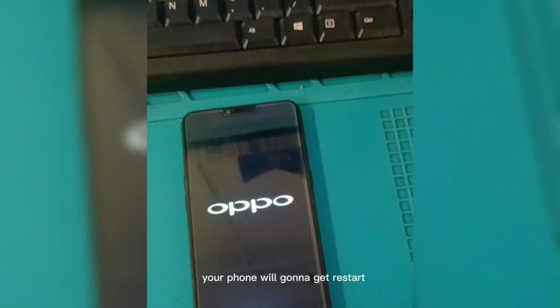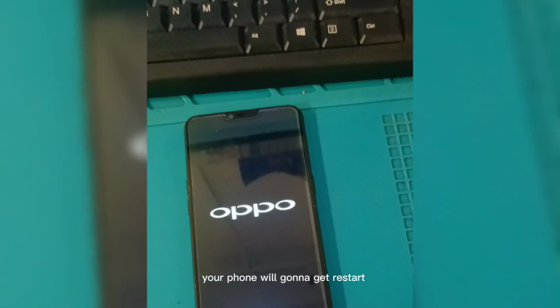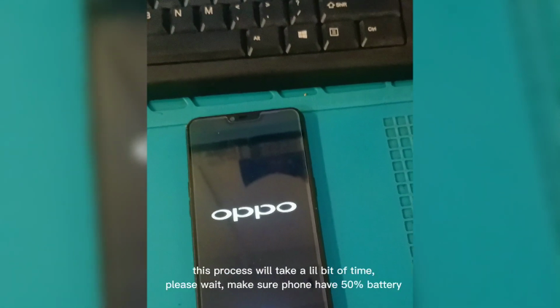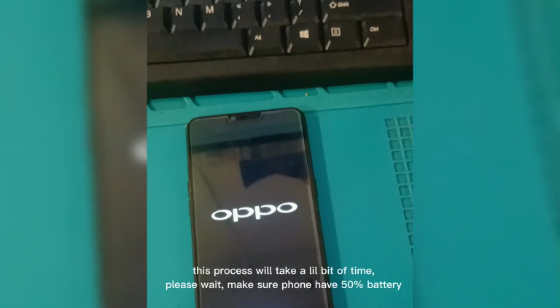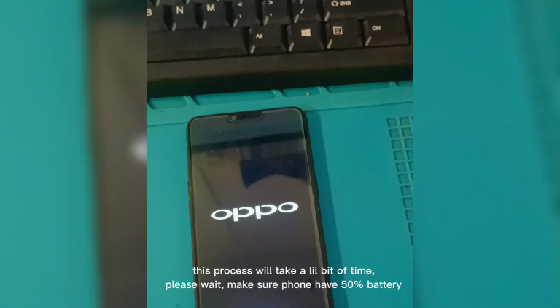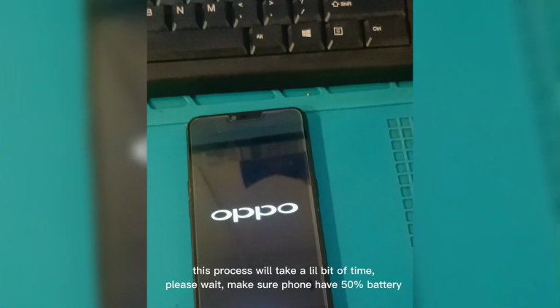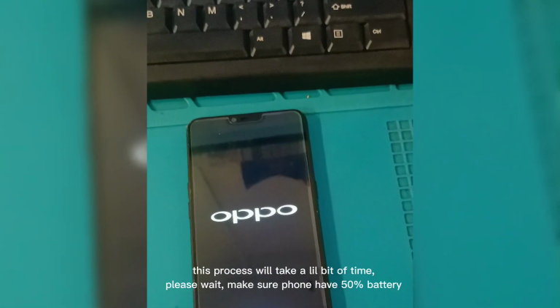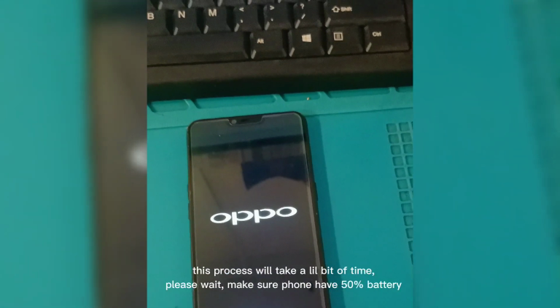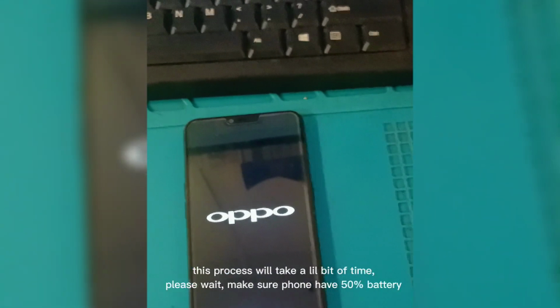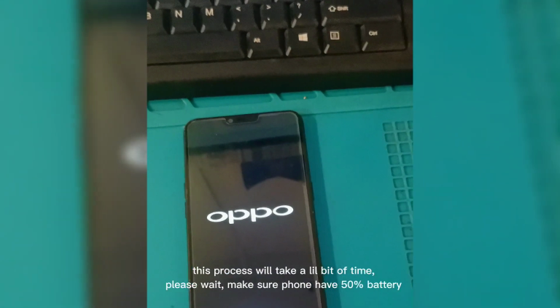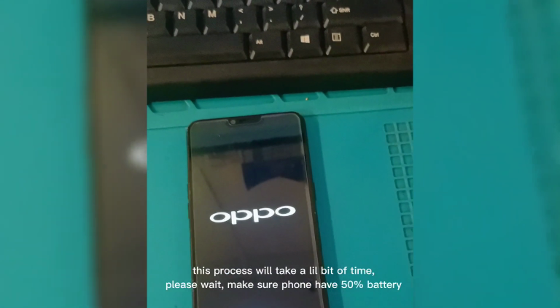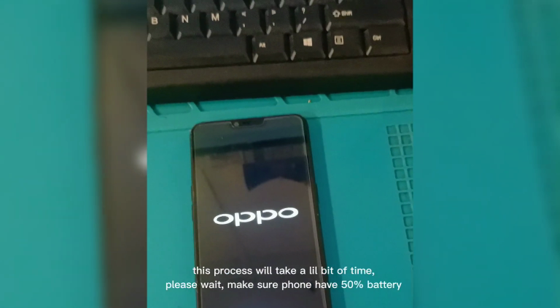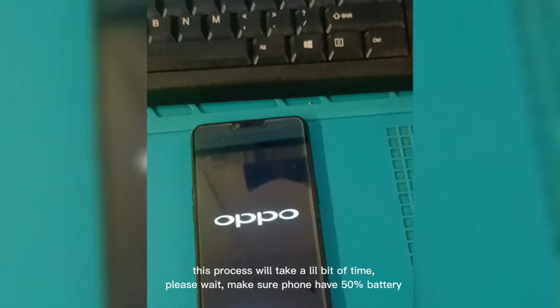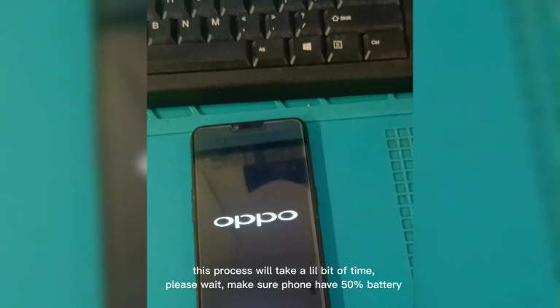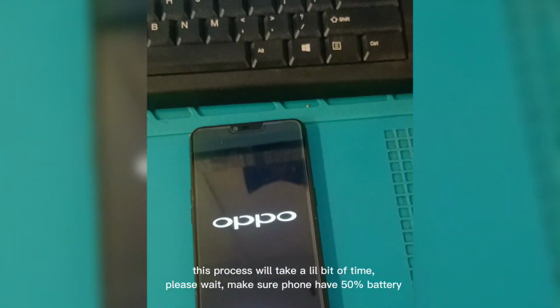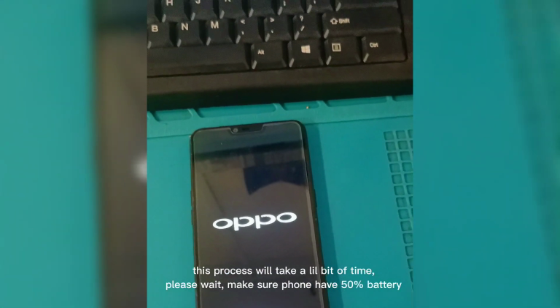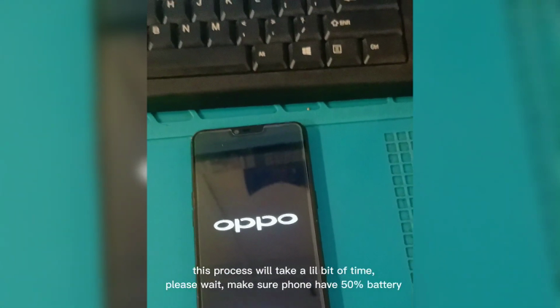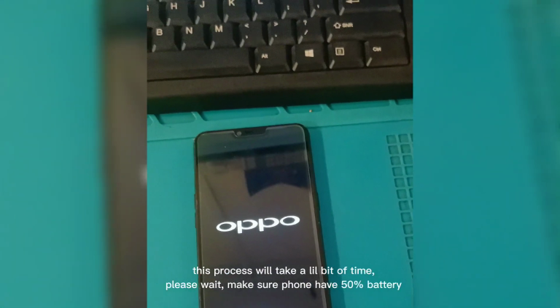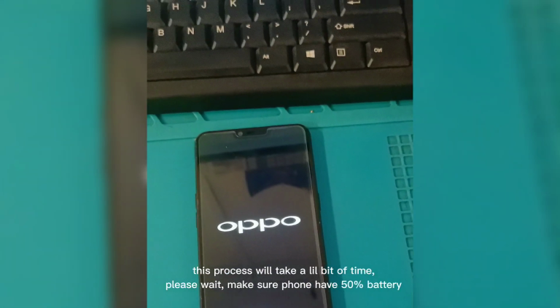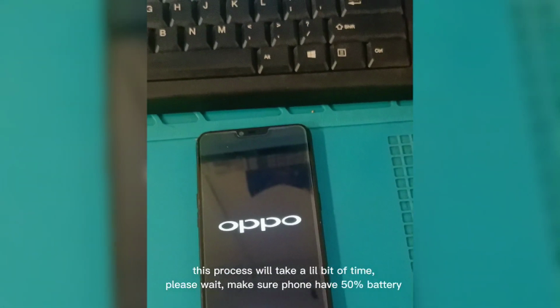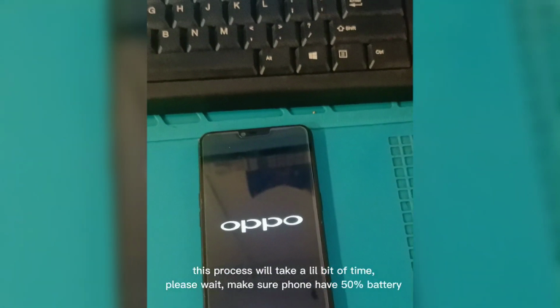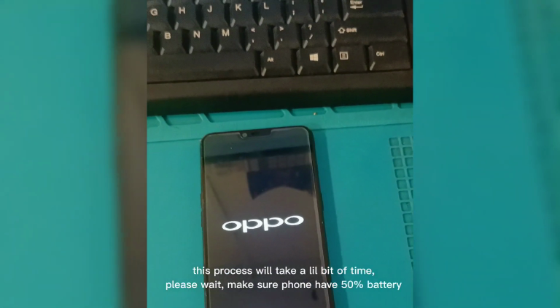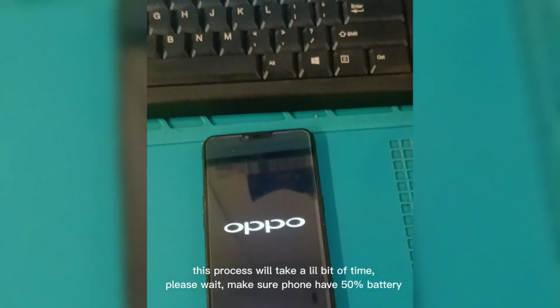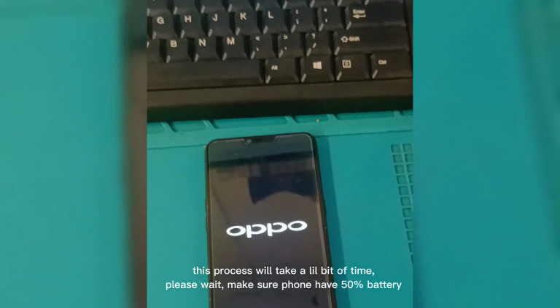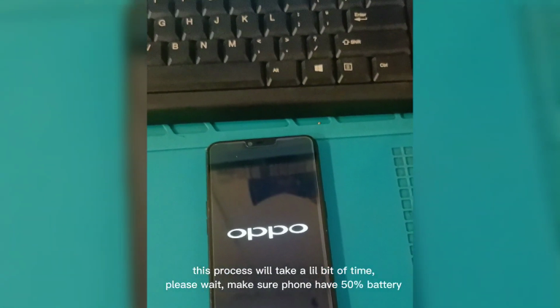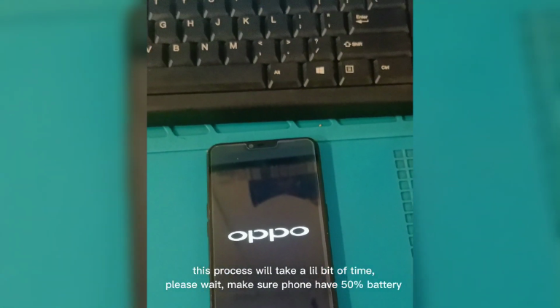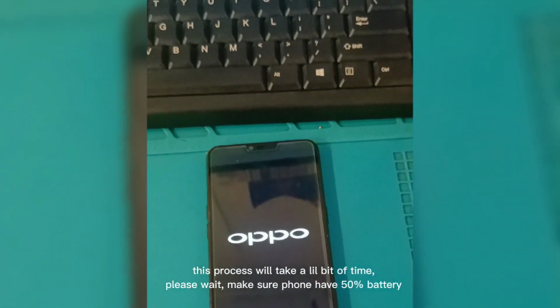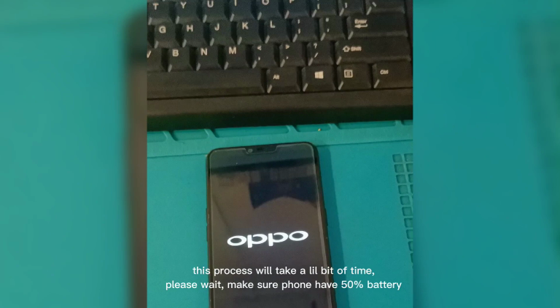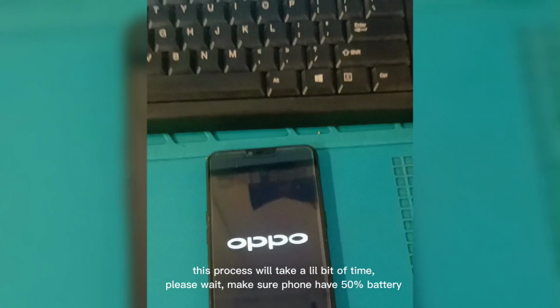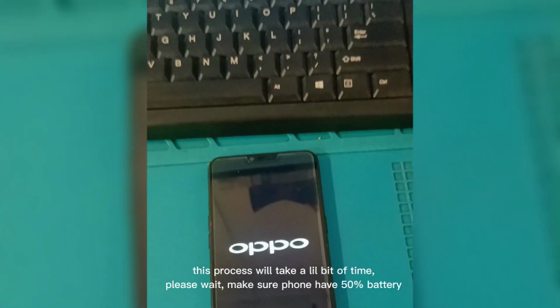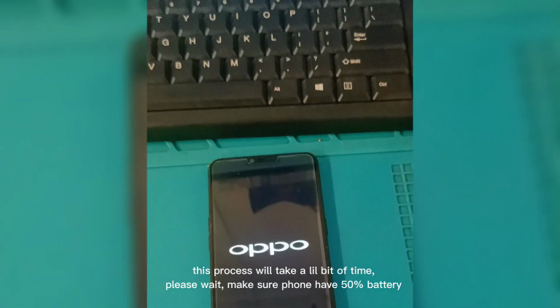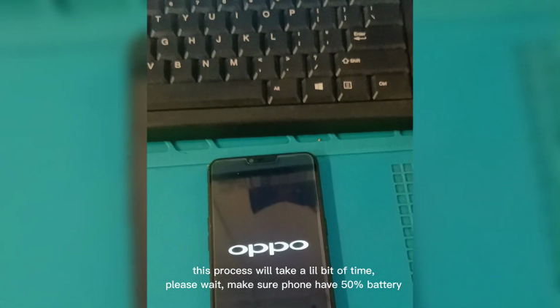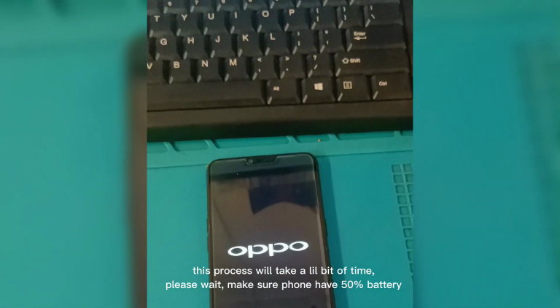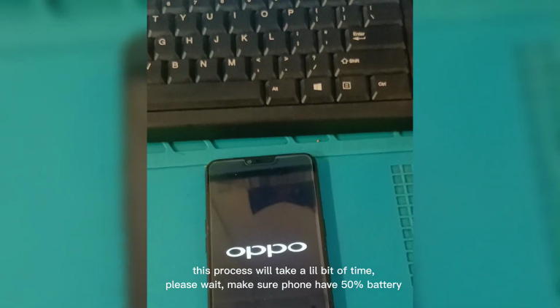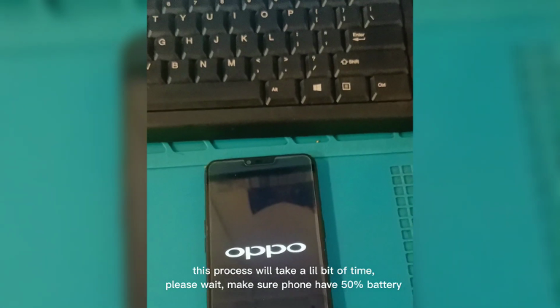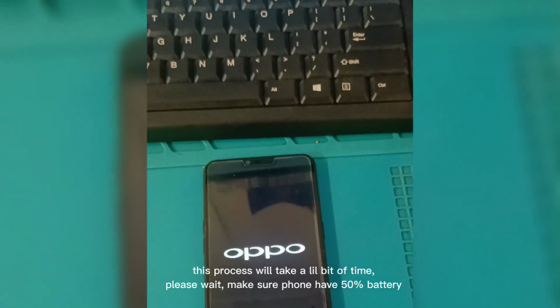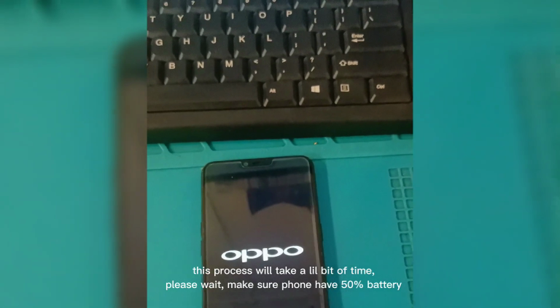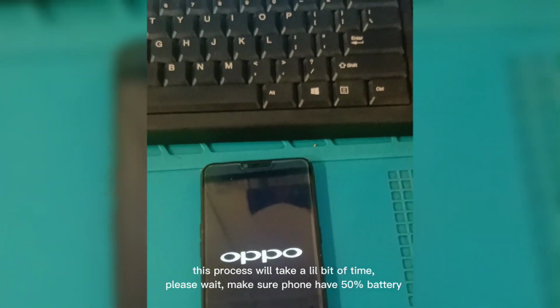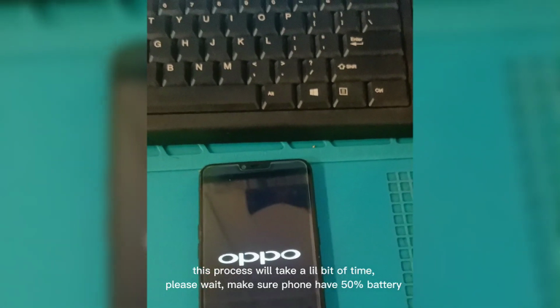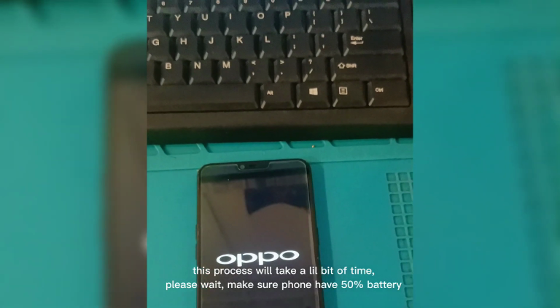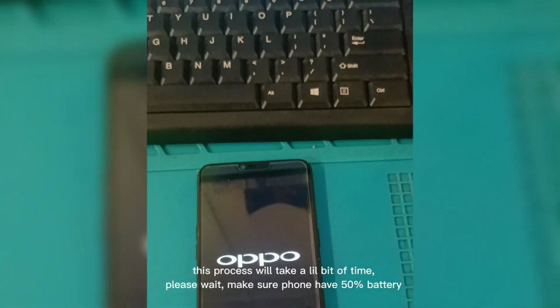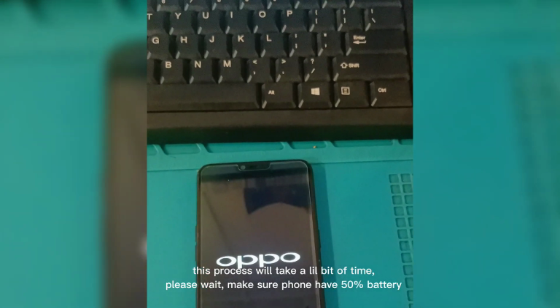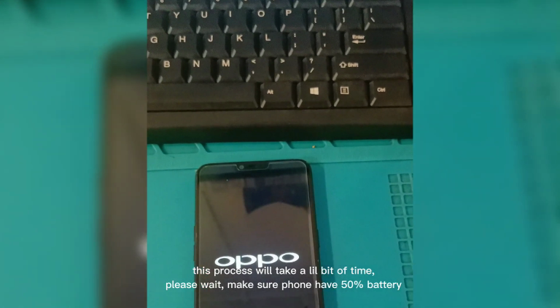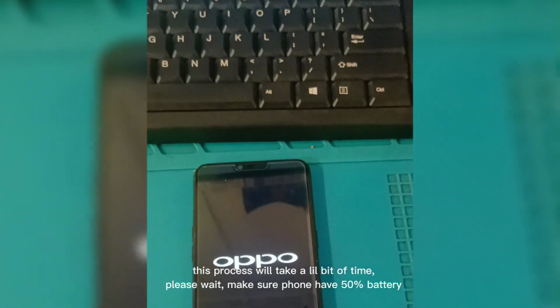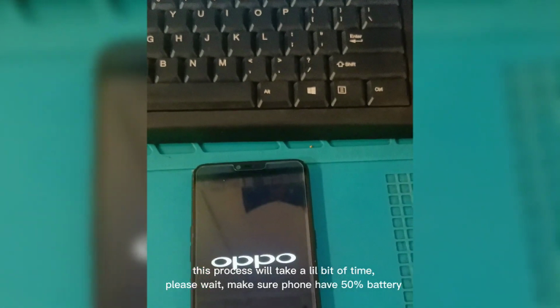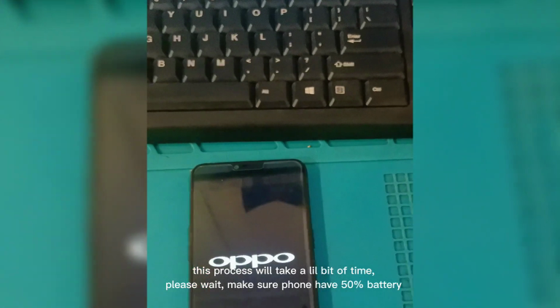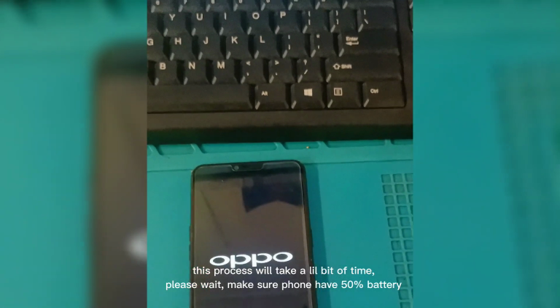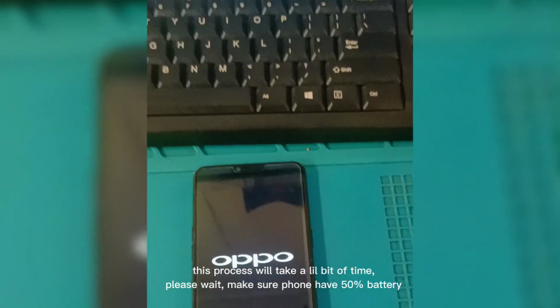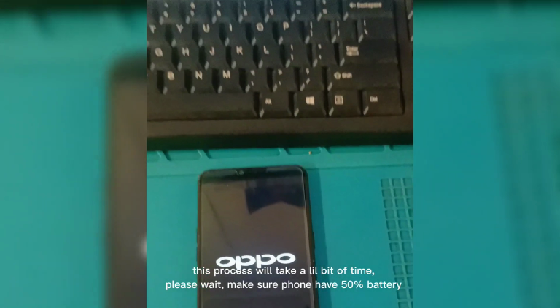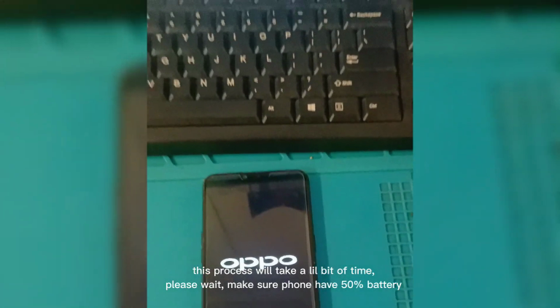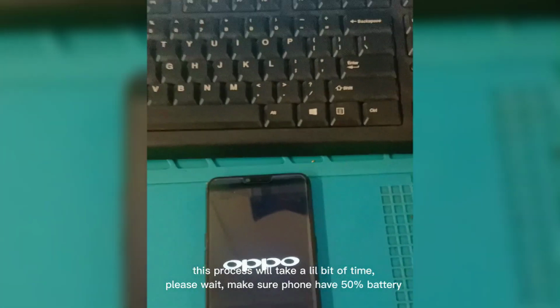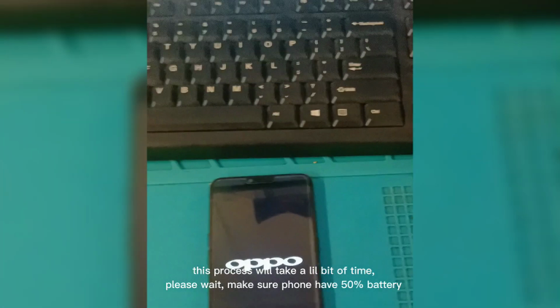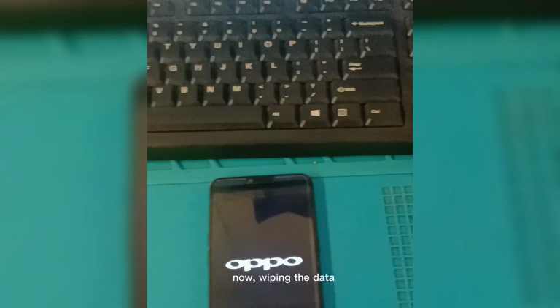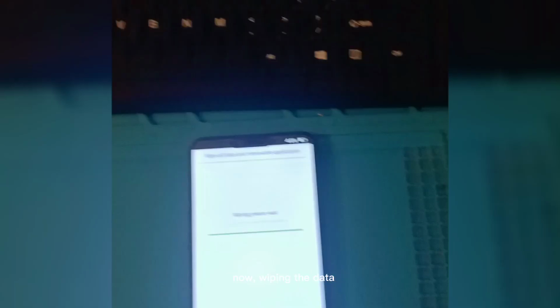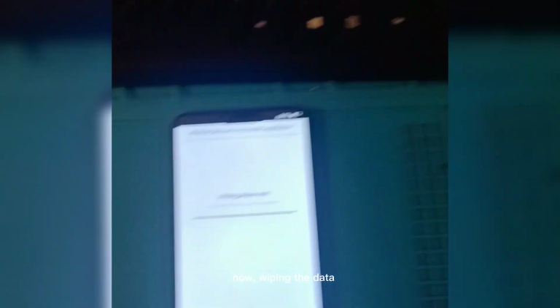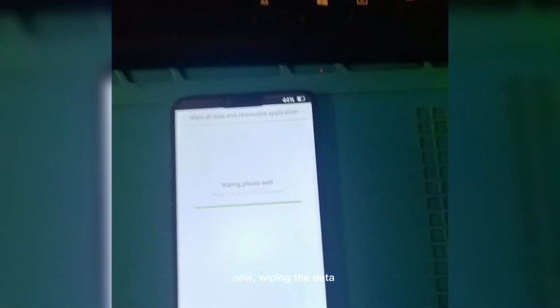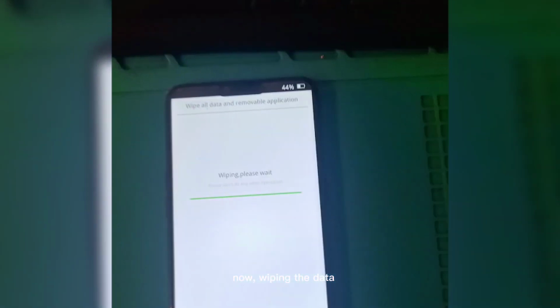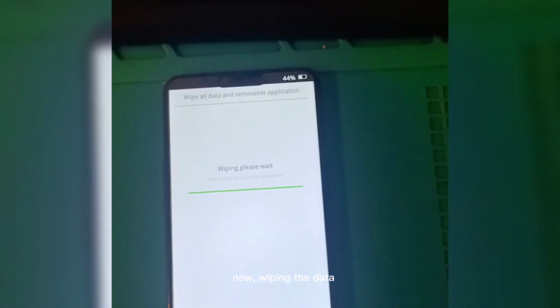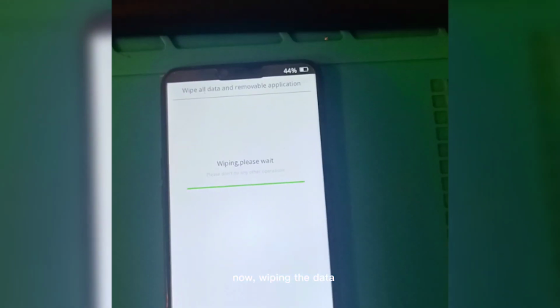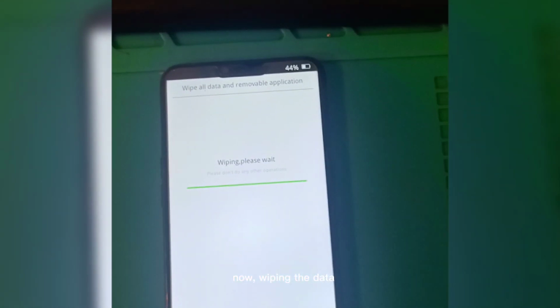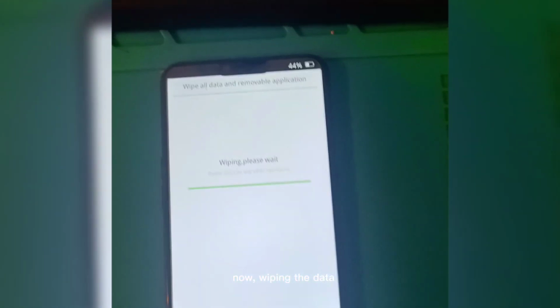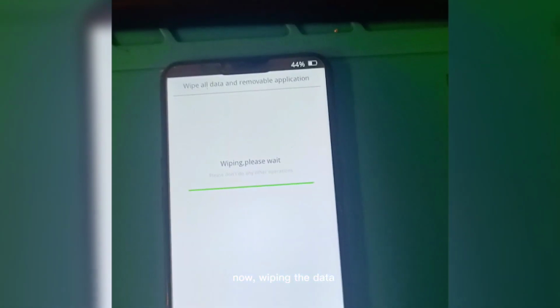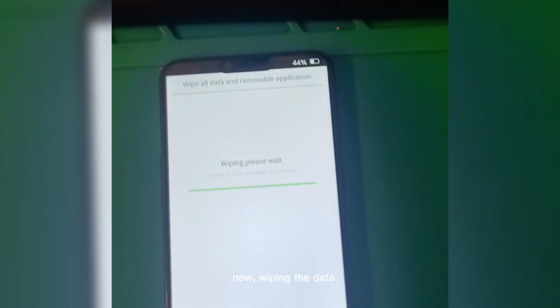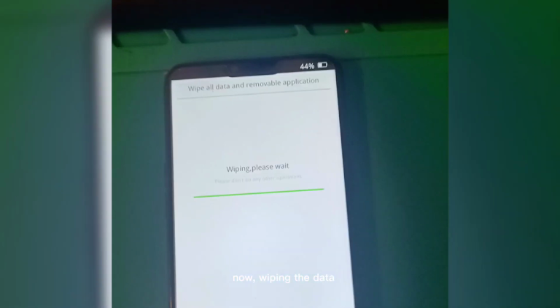Your phone will restart. This process will take a little bit of time, please wait. Make sure the phone has 50% battery. Now wiping the data.